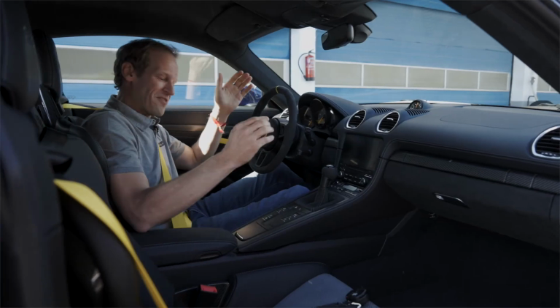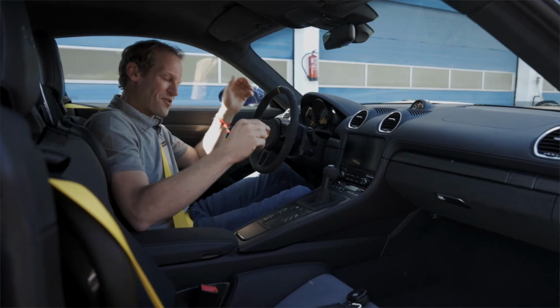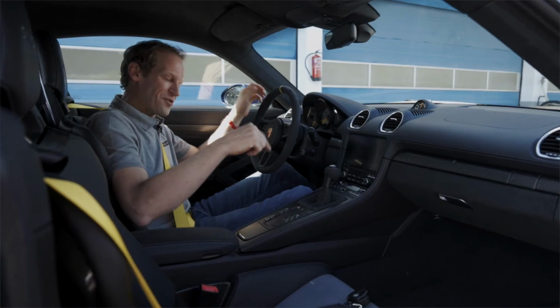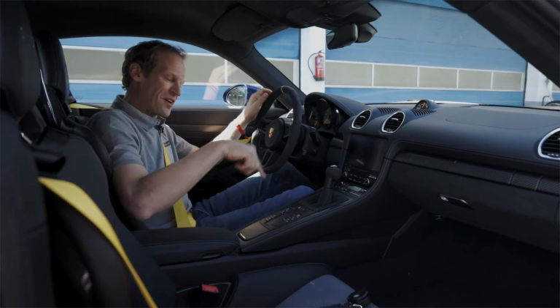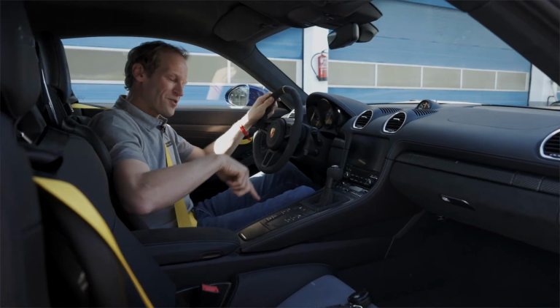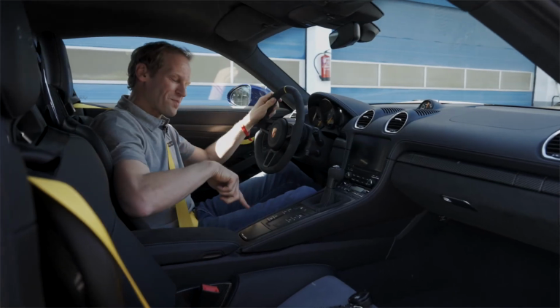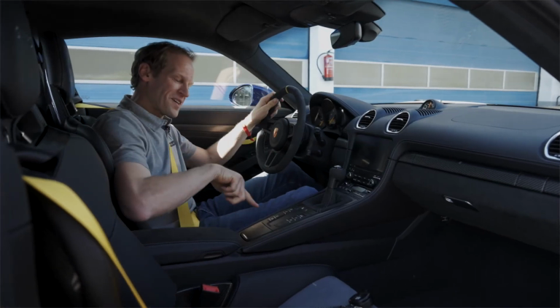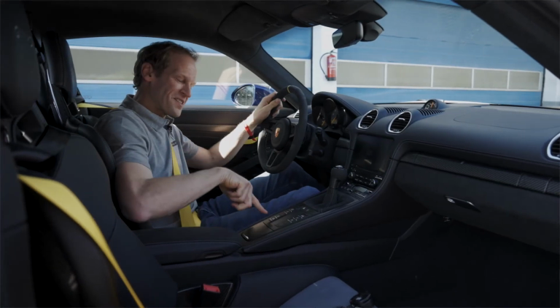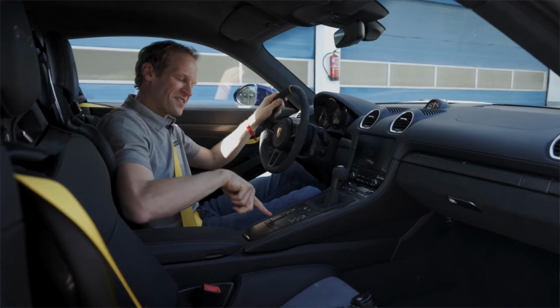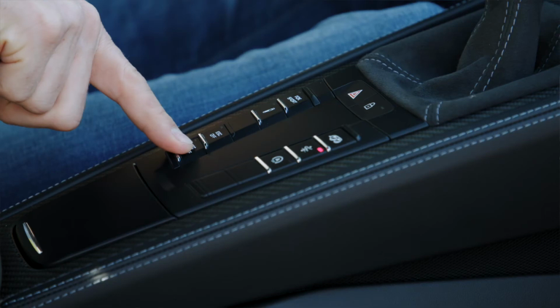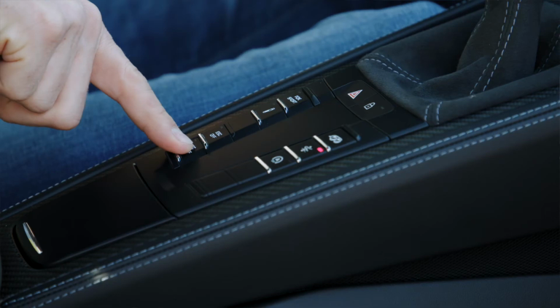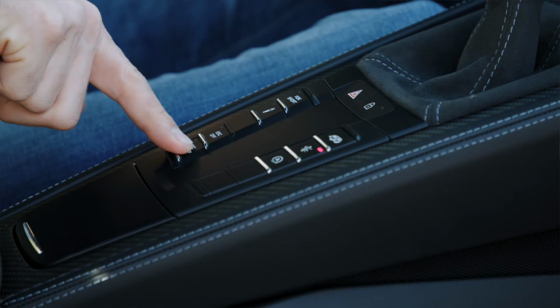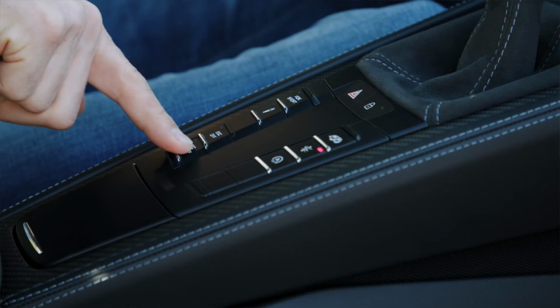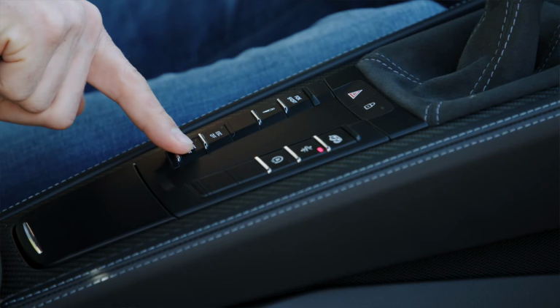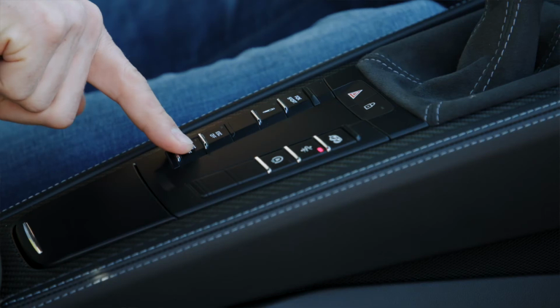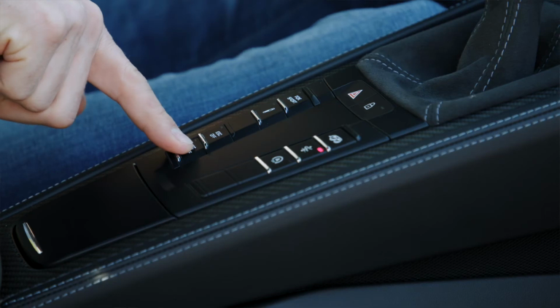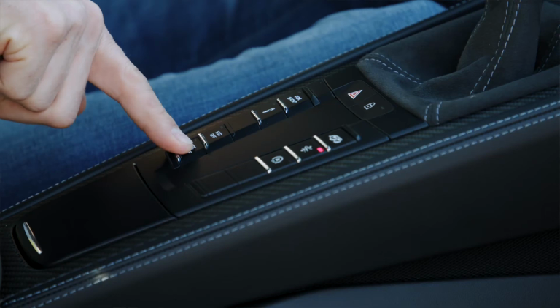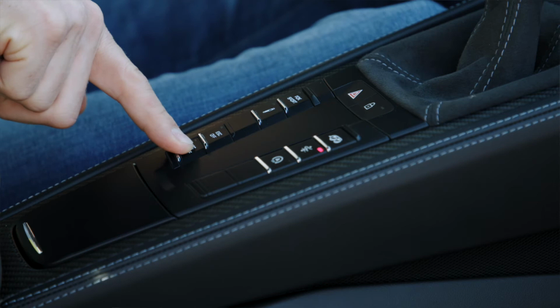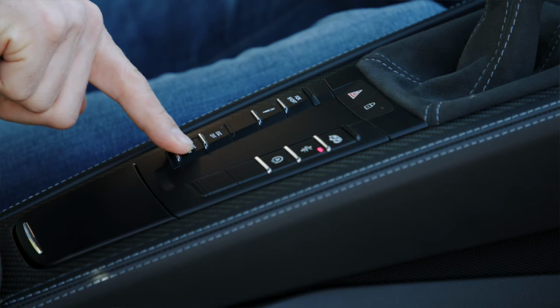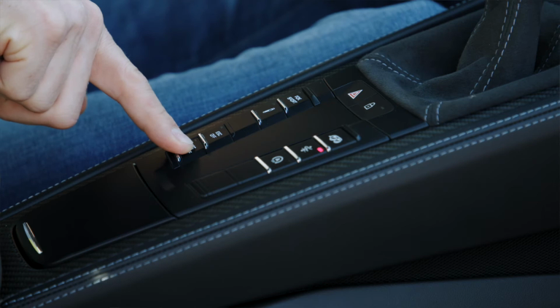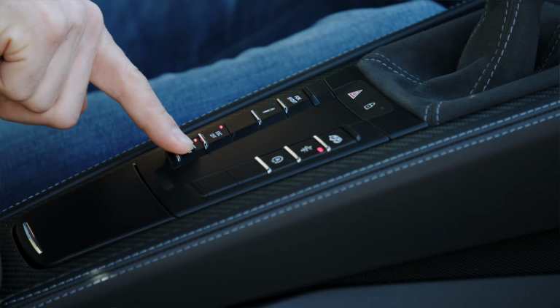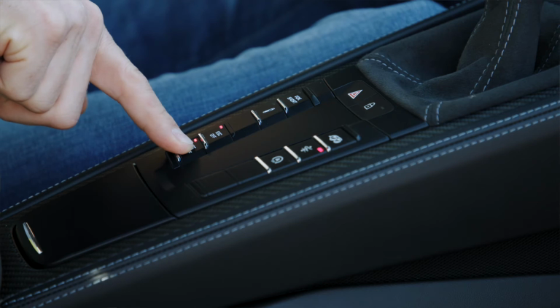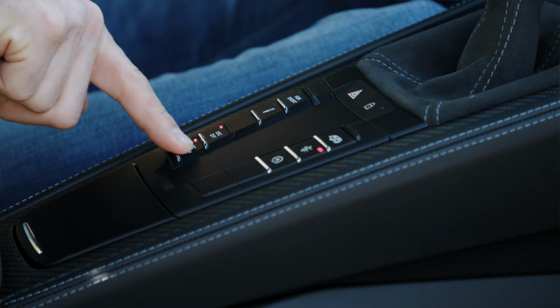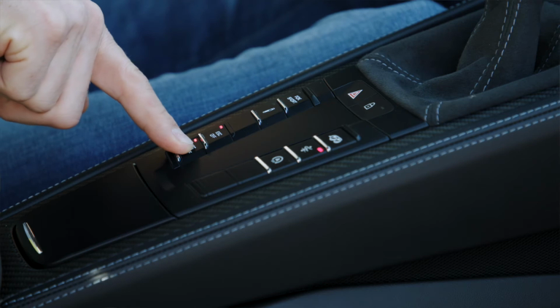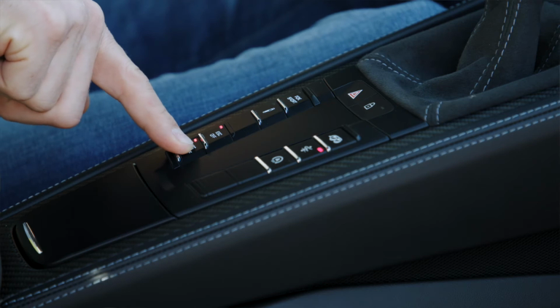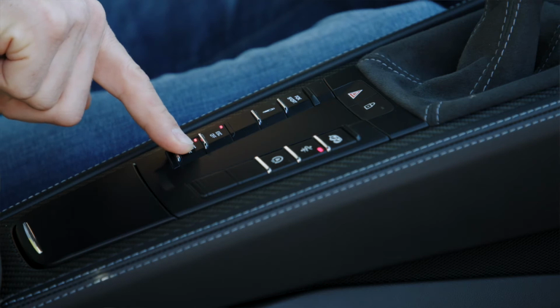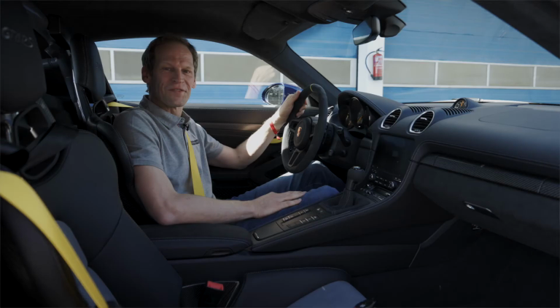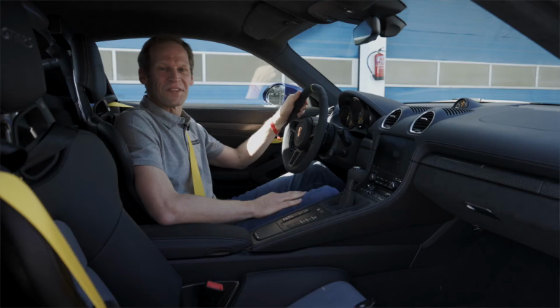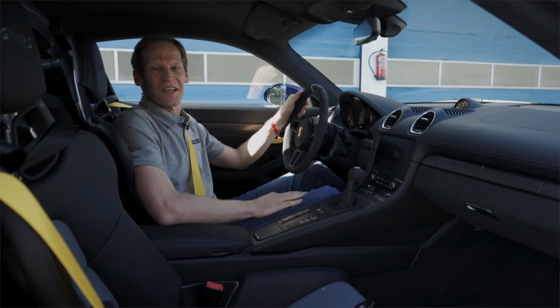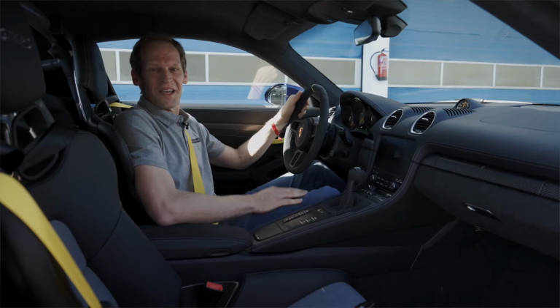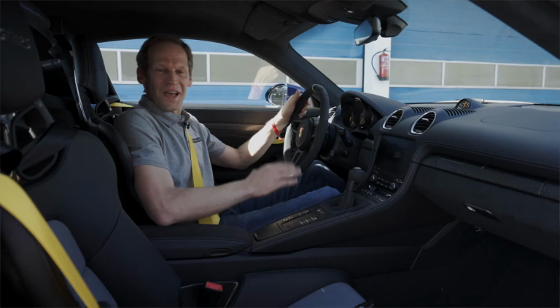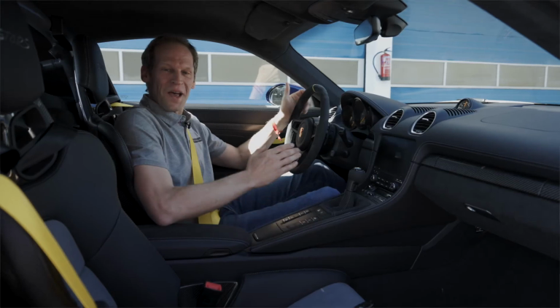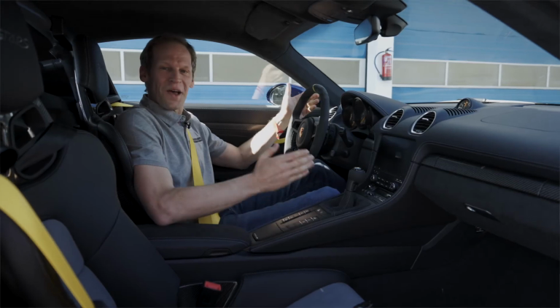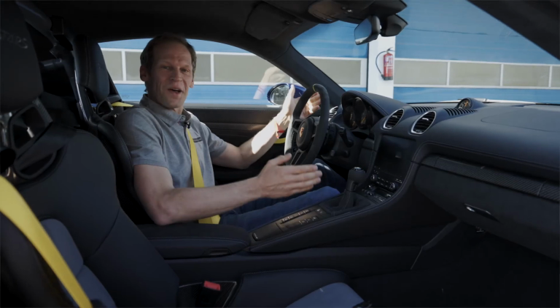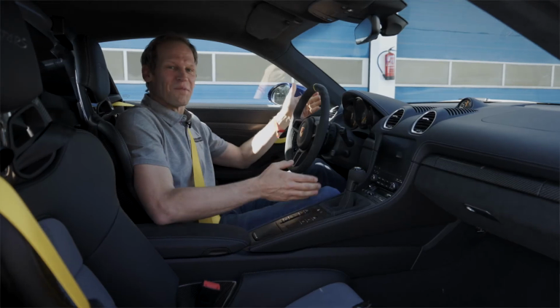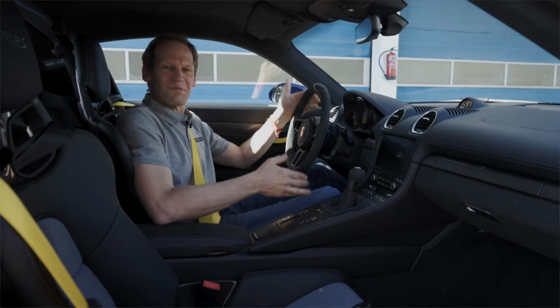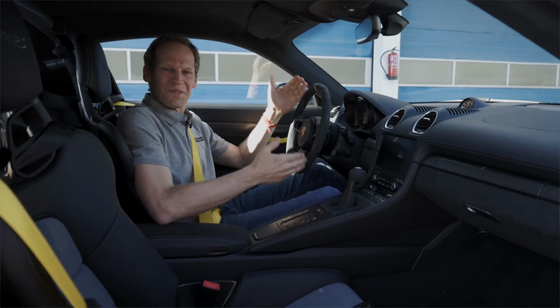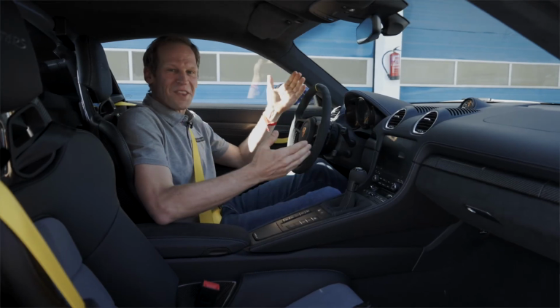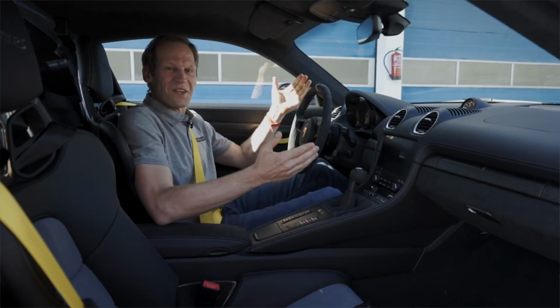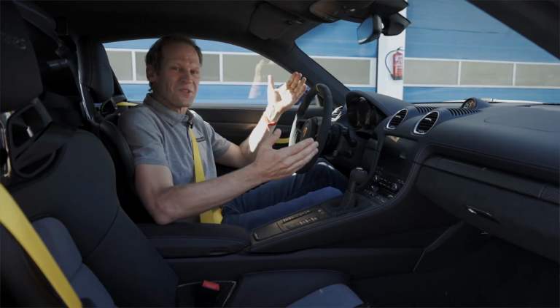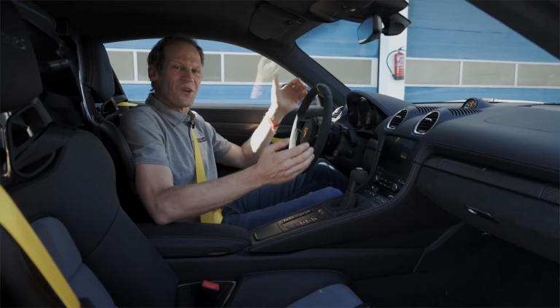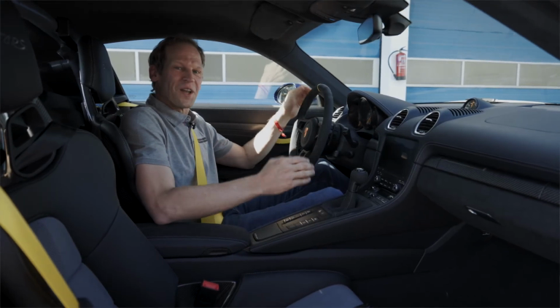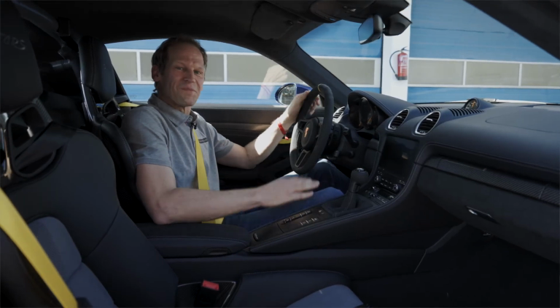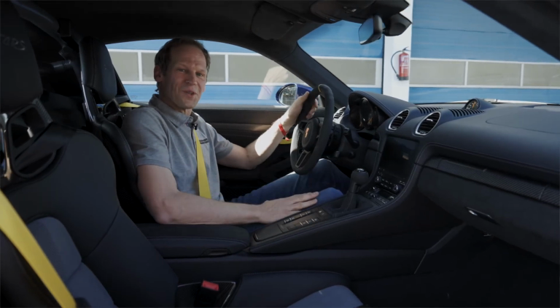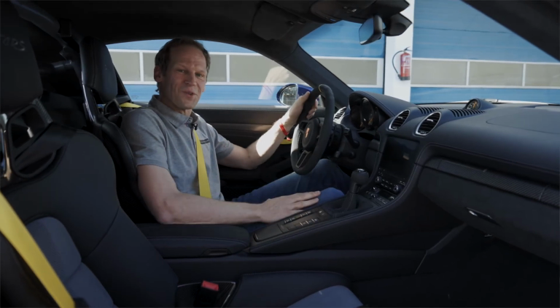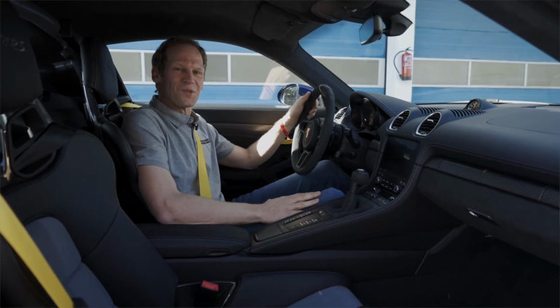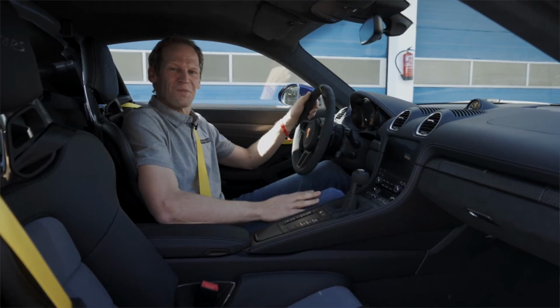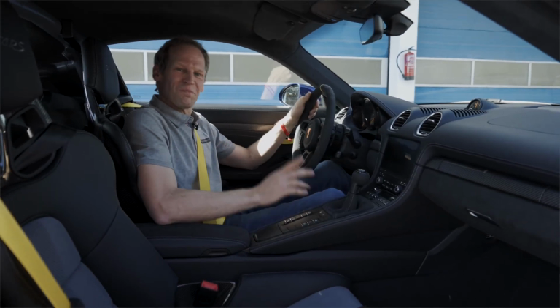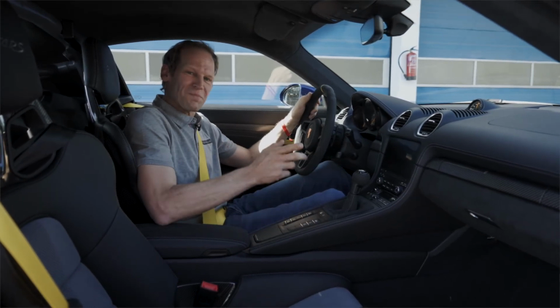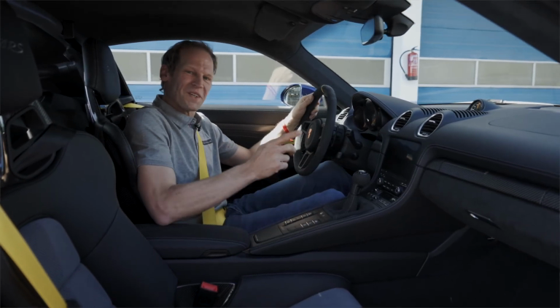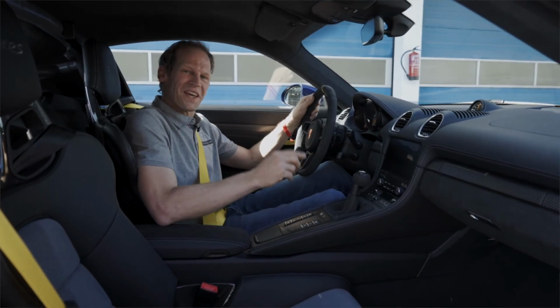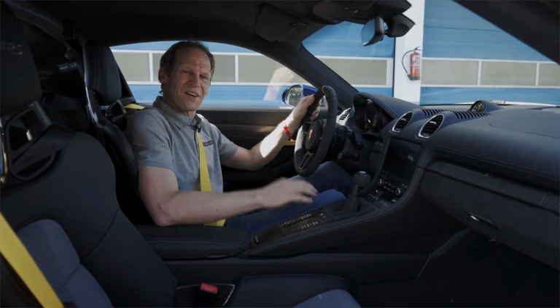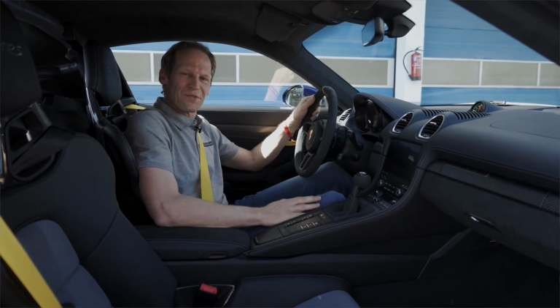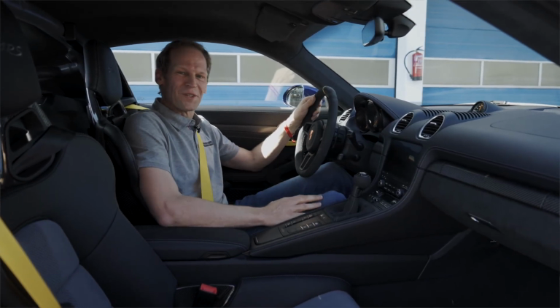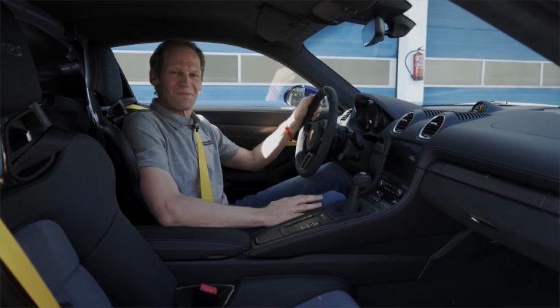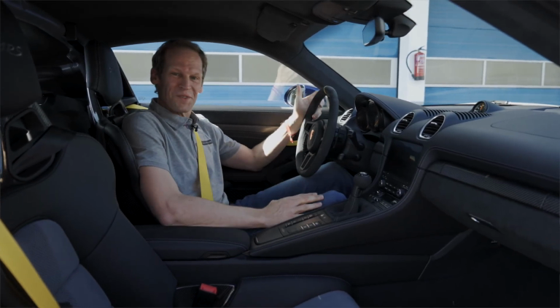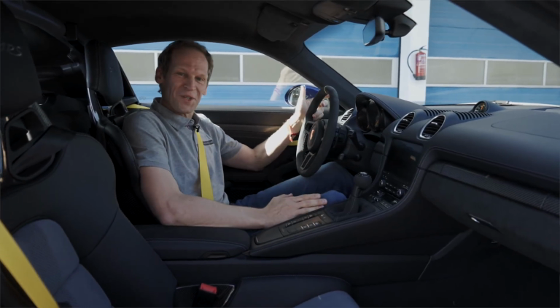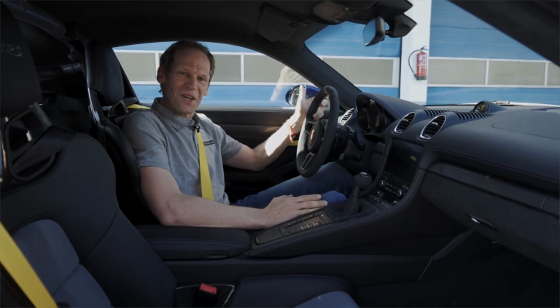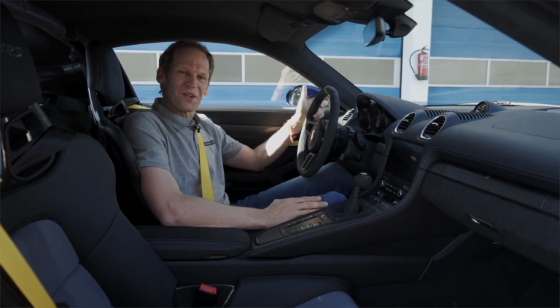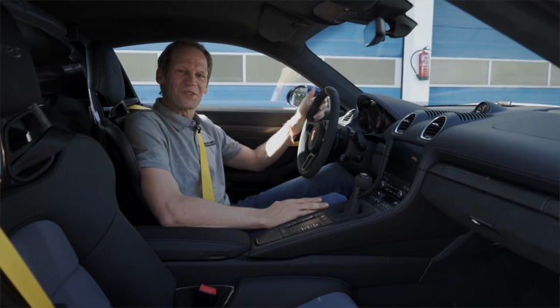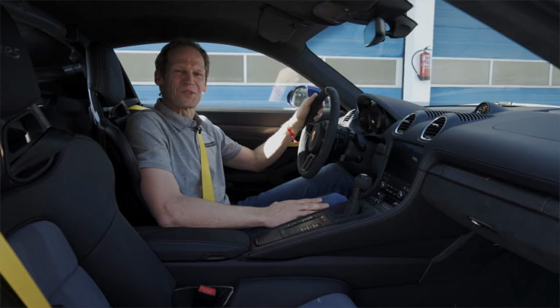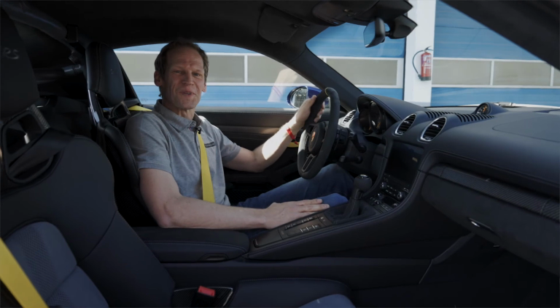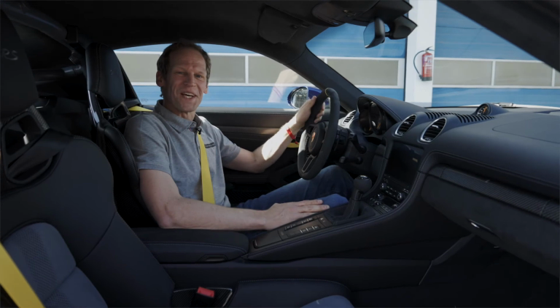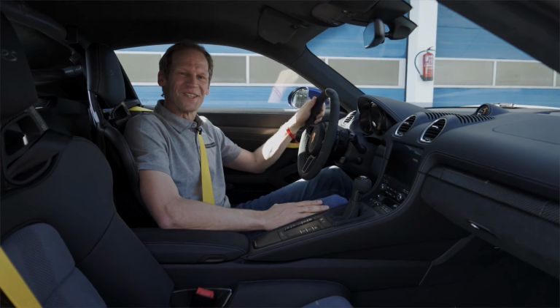My very favorite button is definitely the ESC and the TCR off. Then it's all up to you, but be careful — you can also spin out.